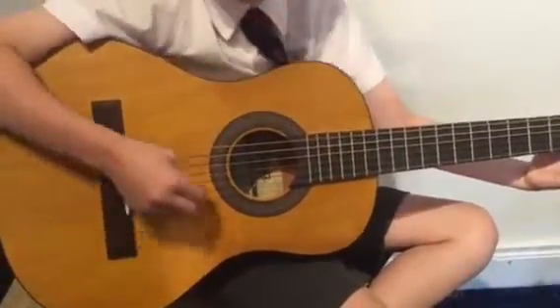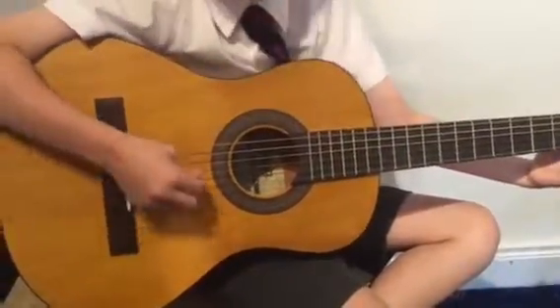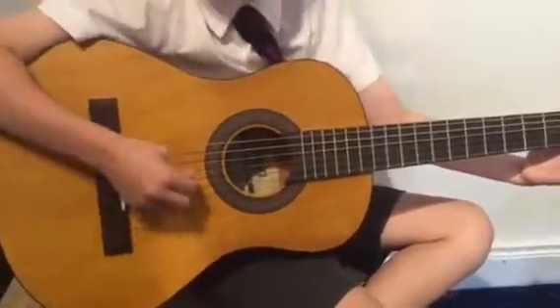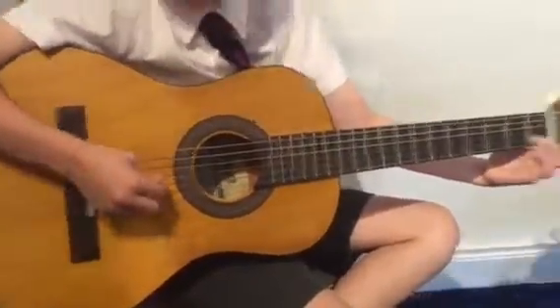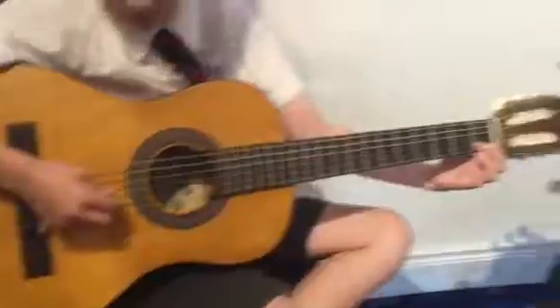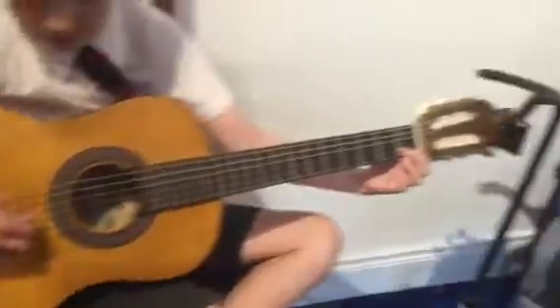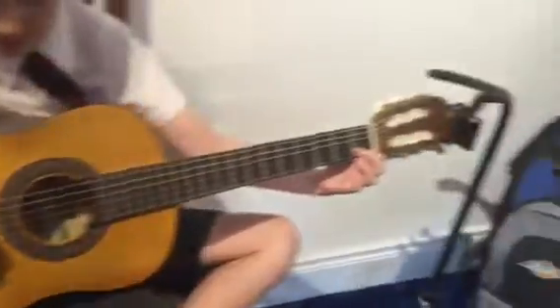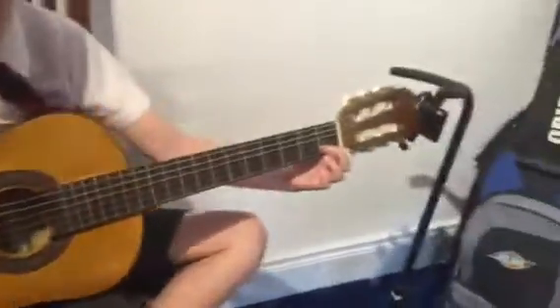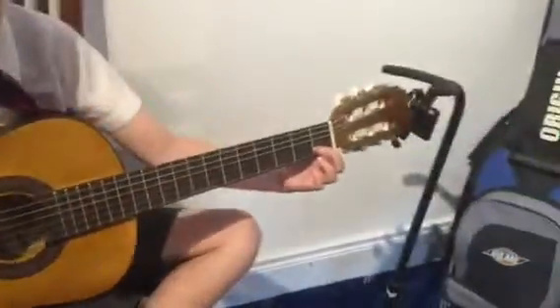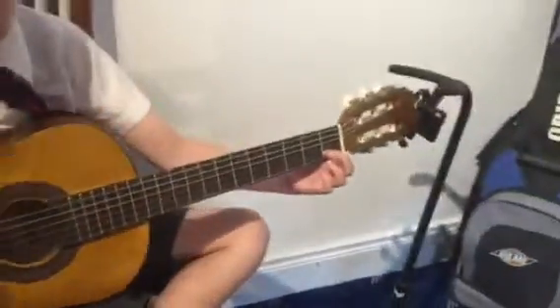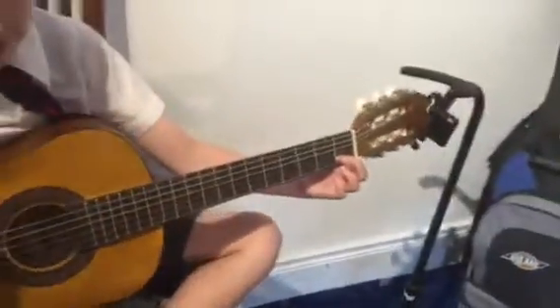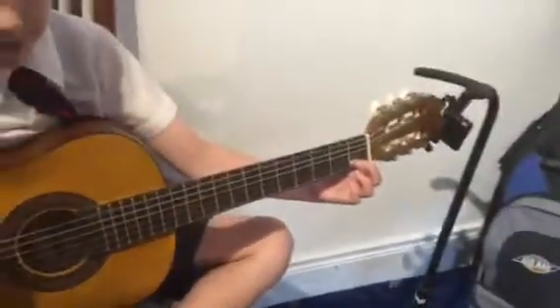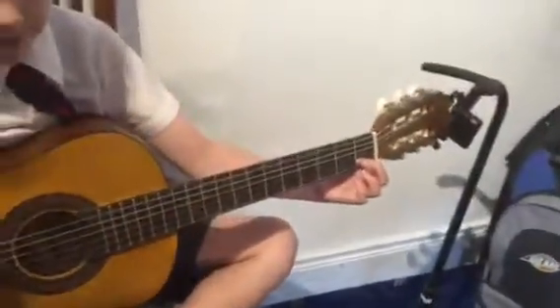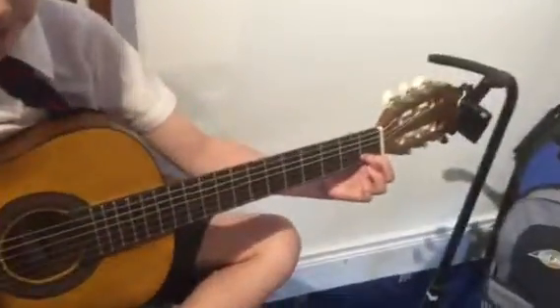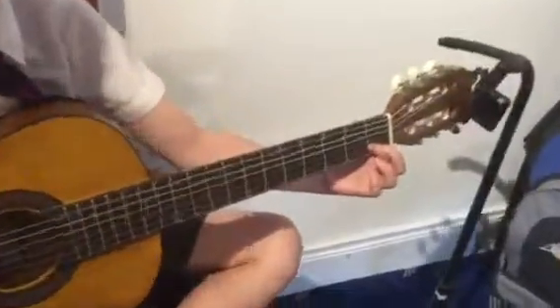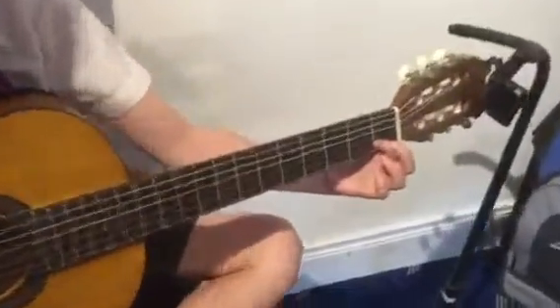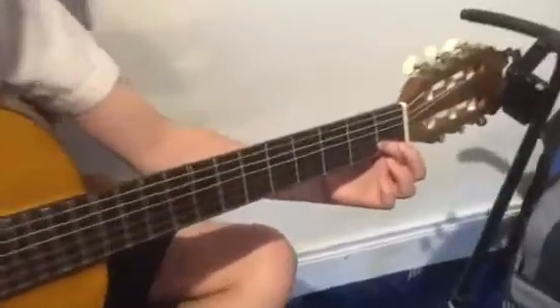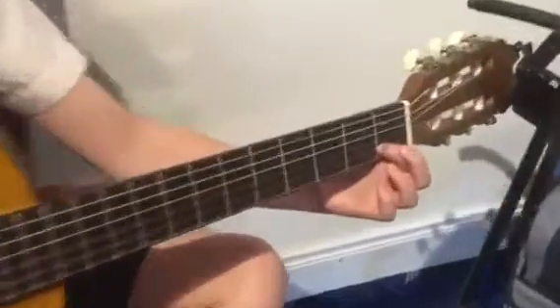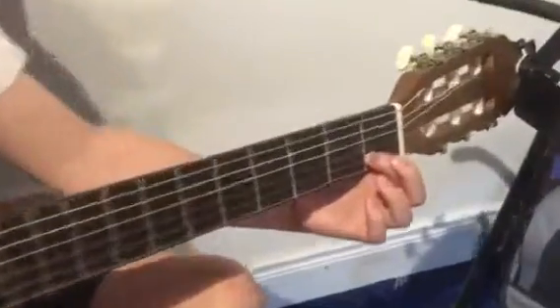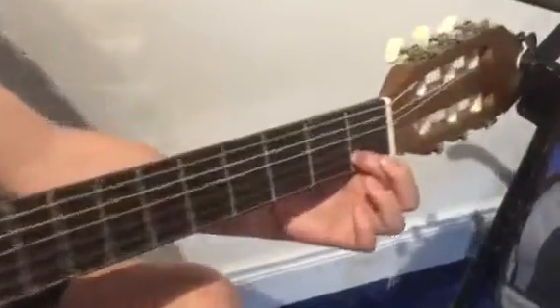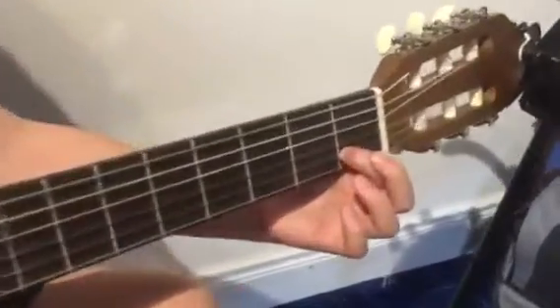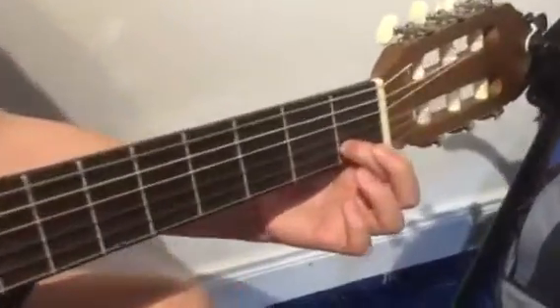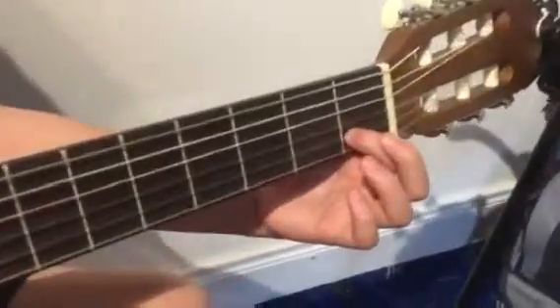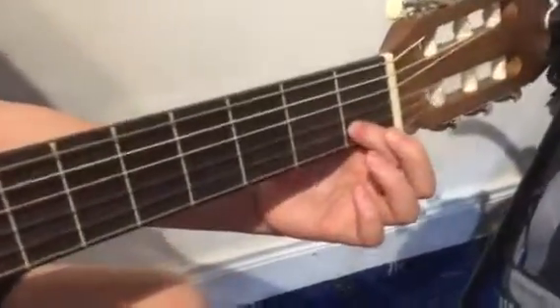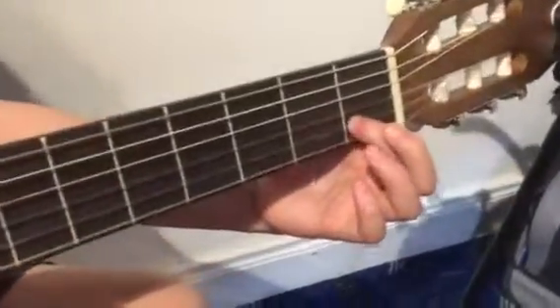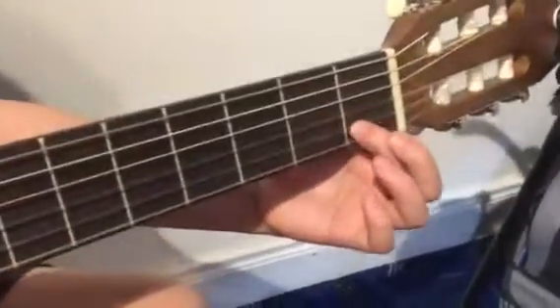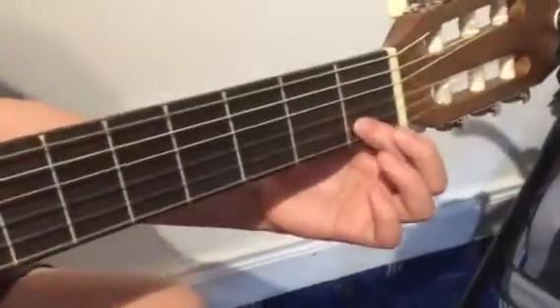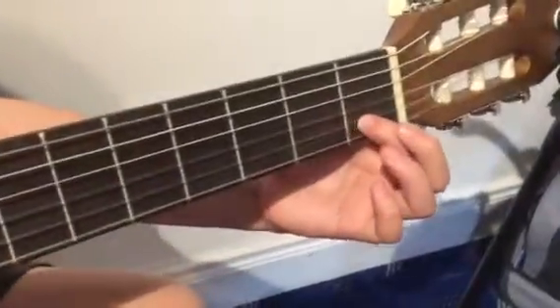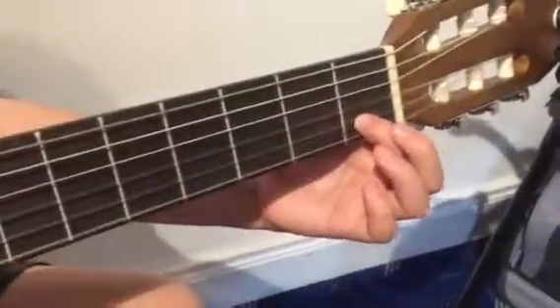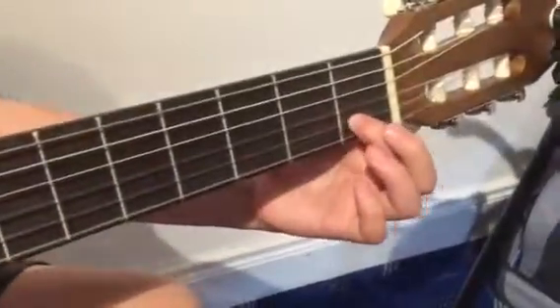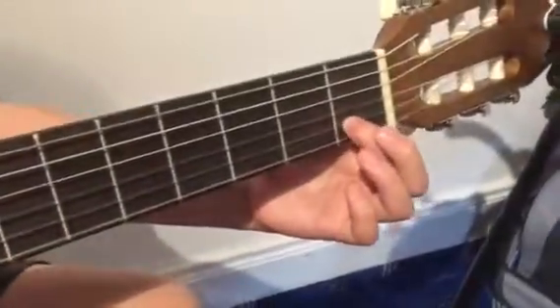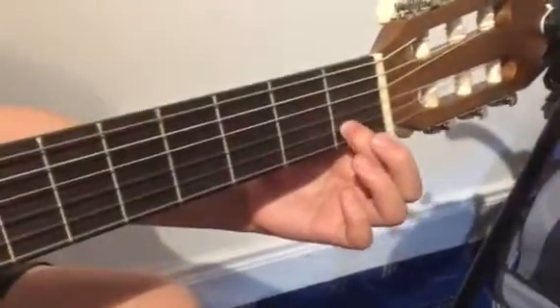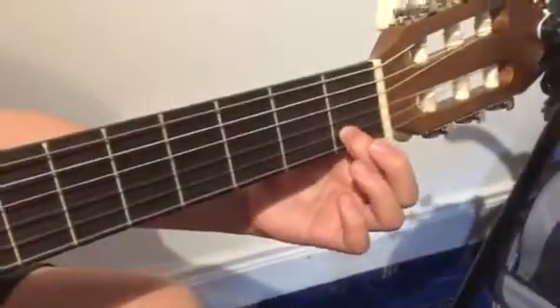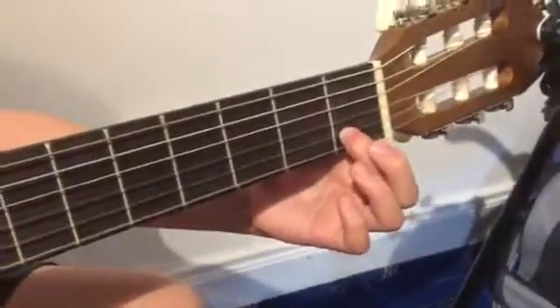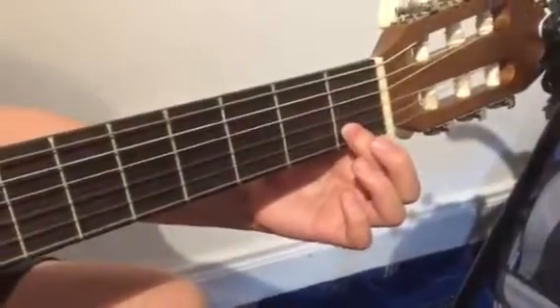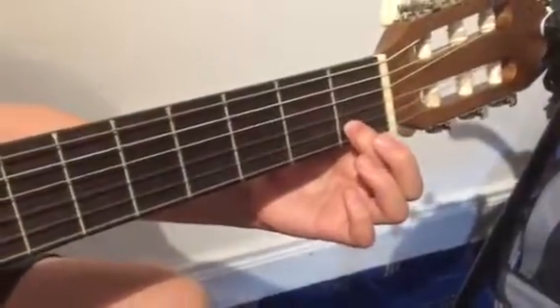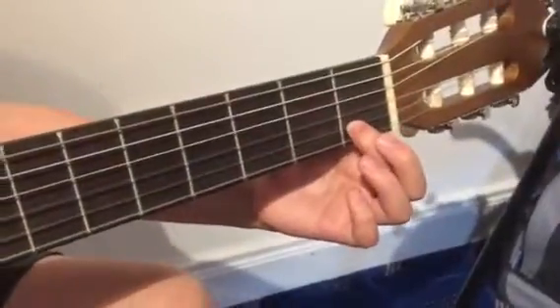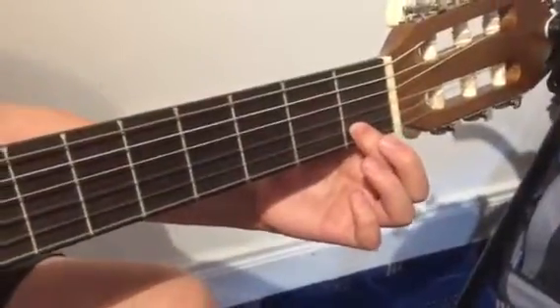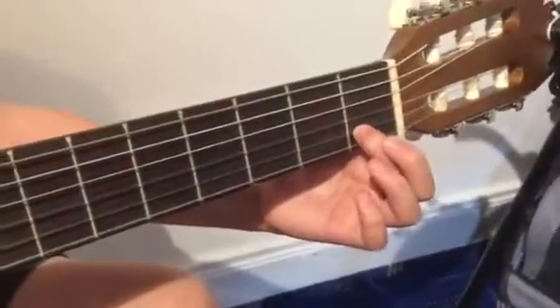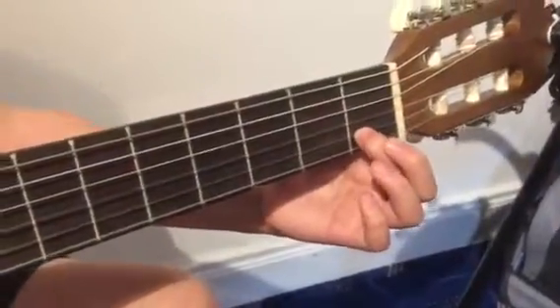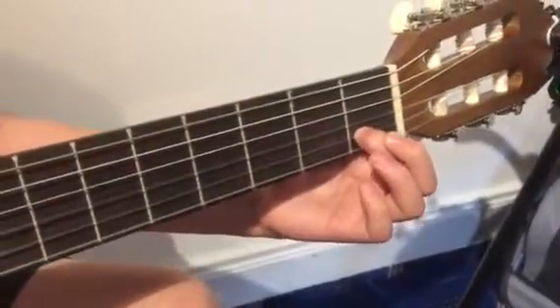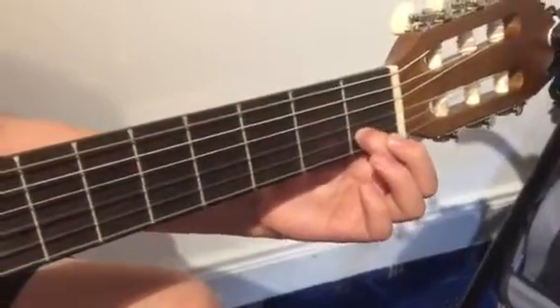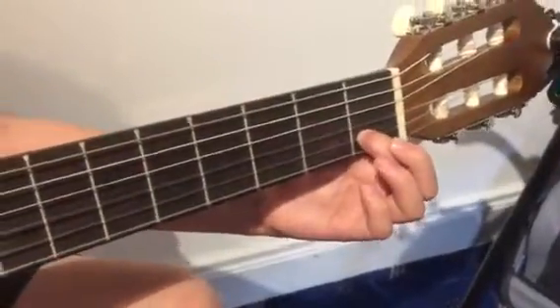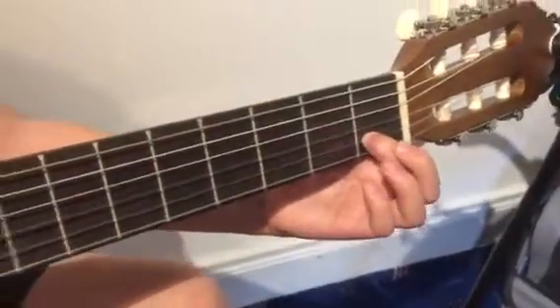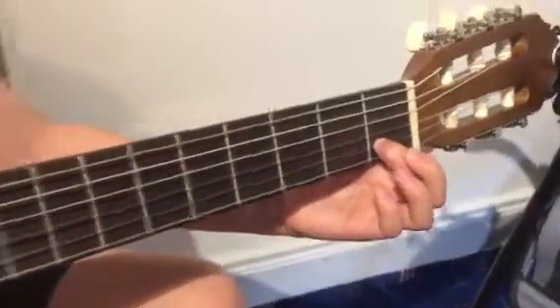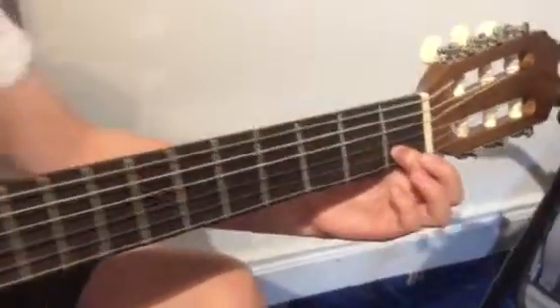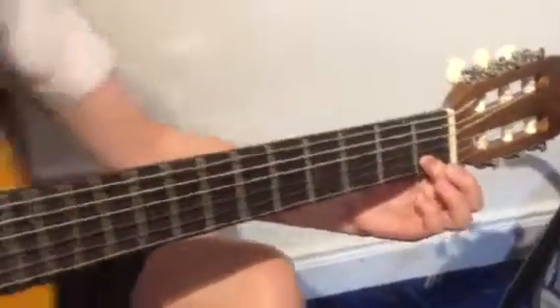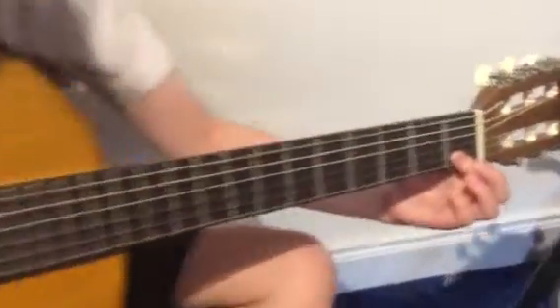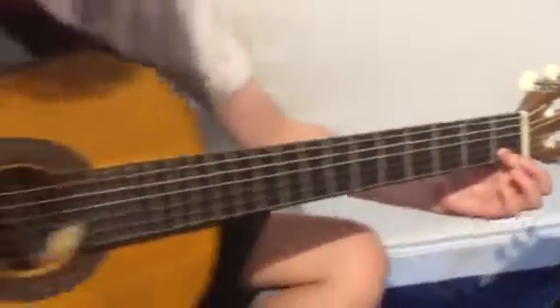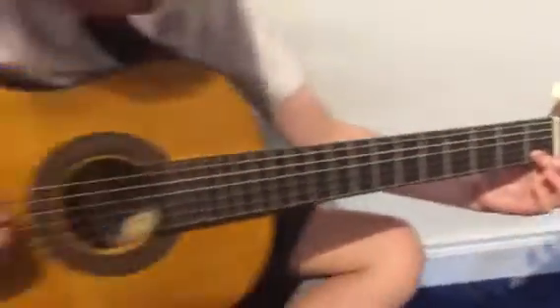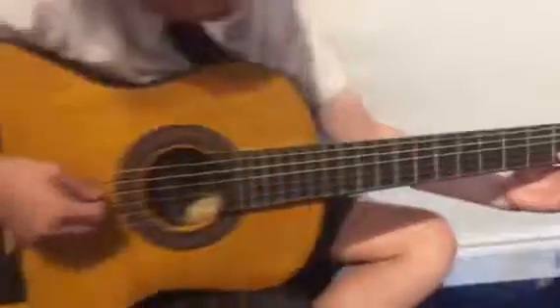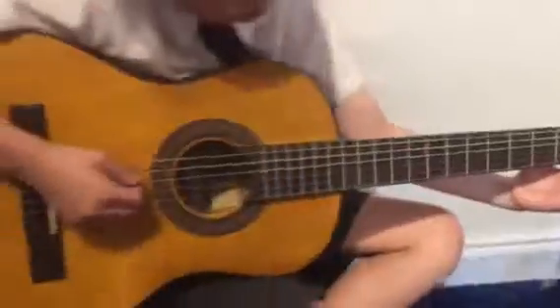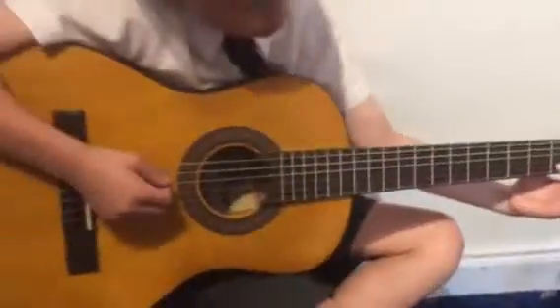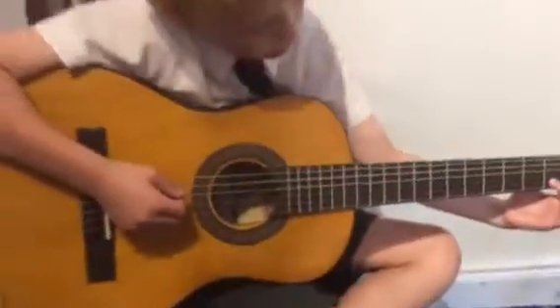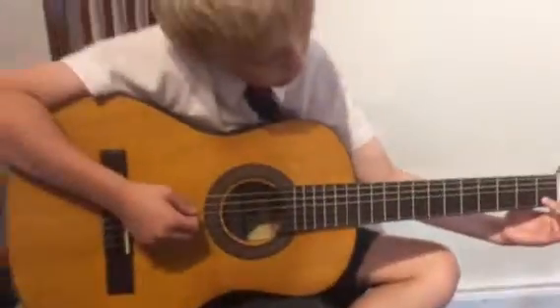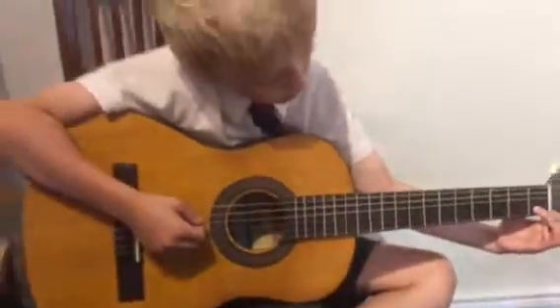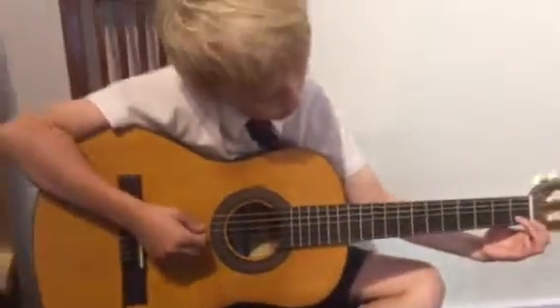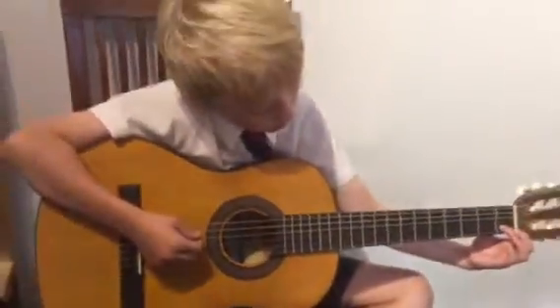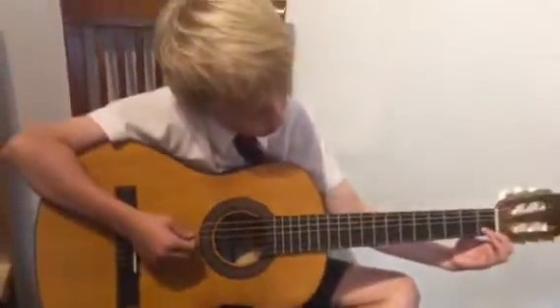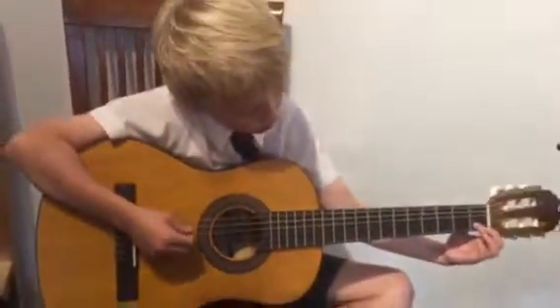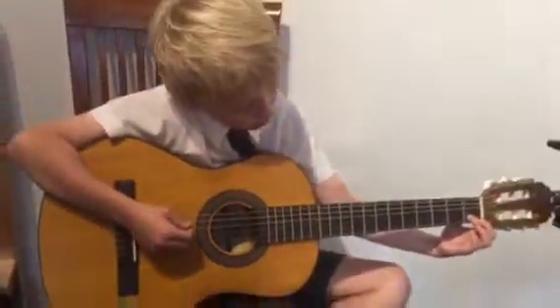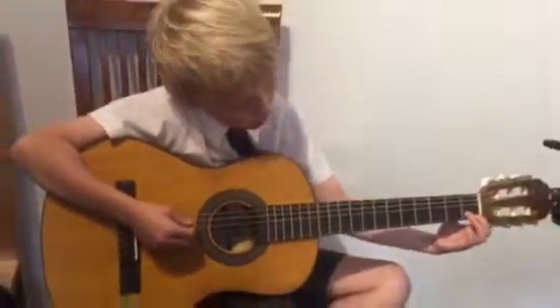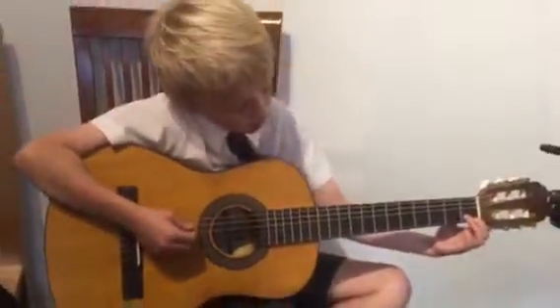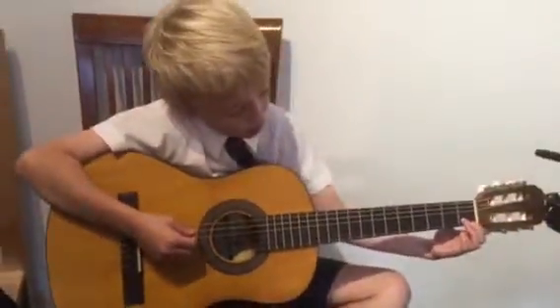Lovely, lovely. And let me see how your hand is. There's a C. That's fantastic. Brilliant Dexter, well done.